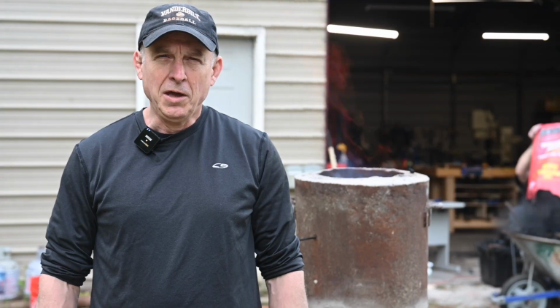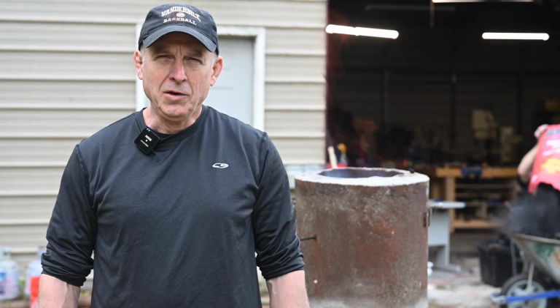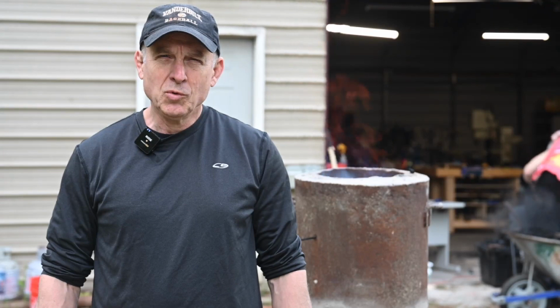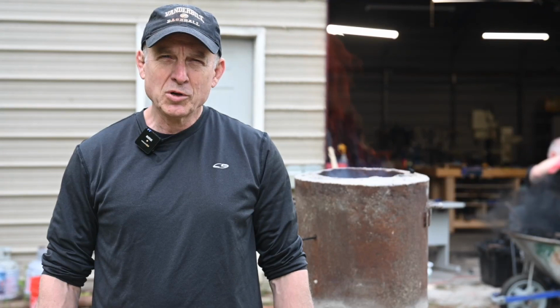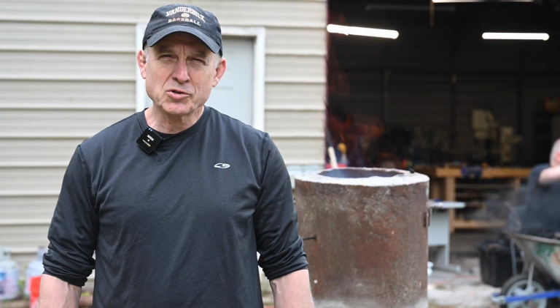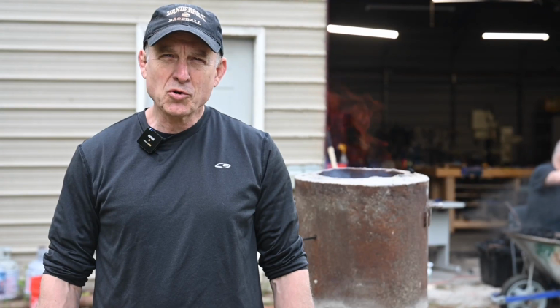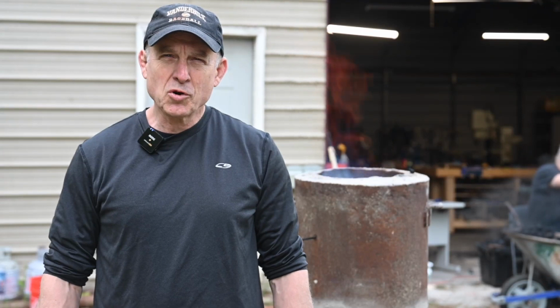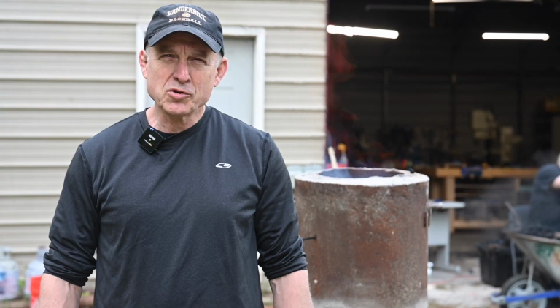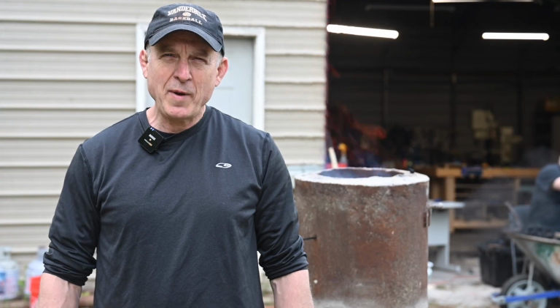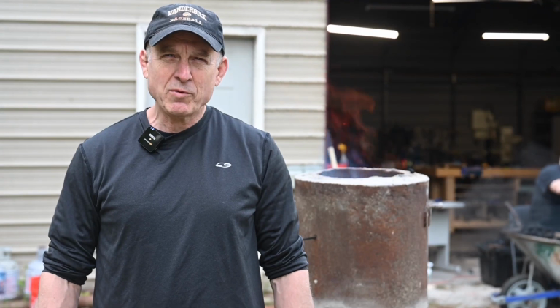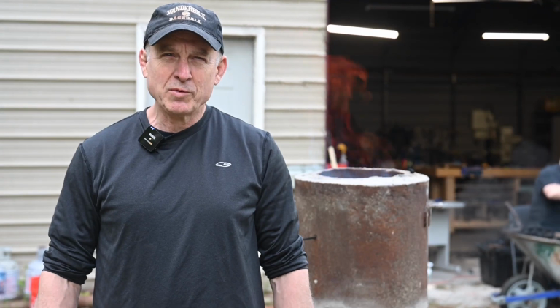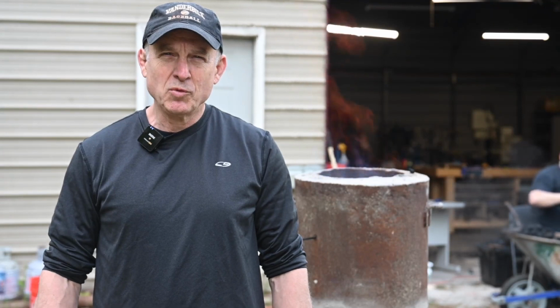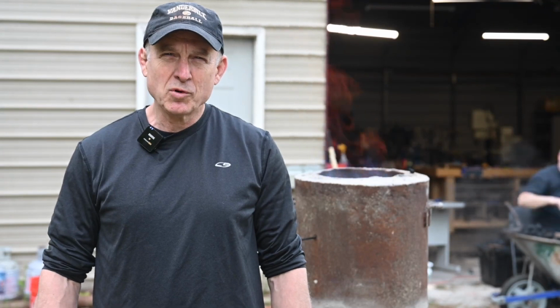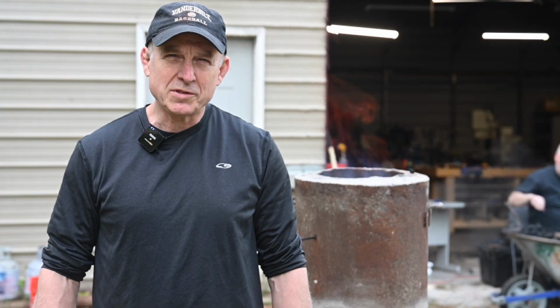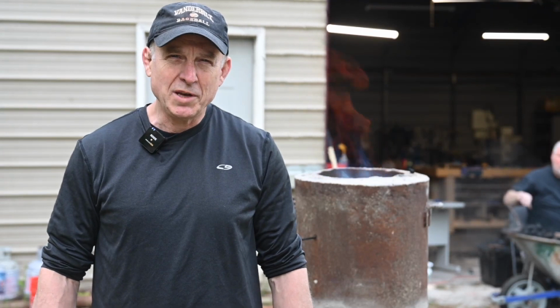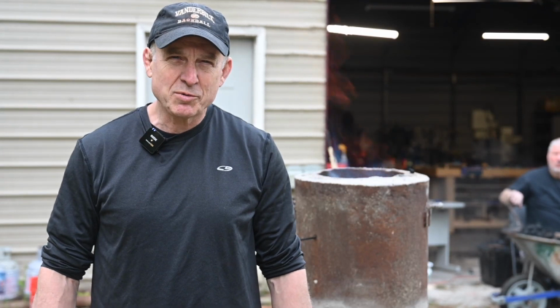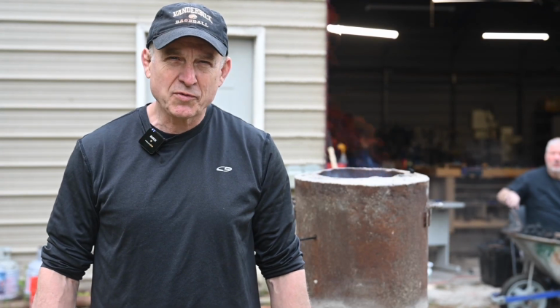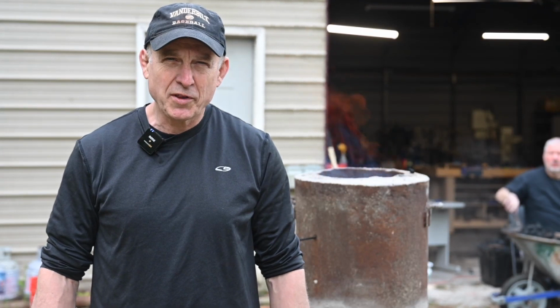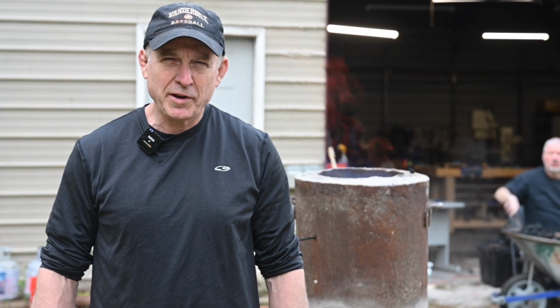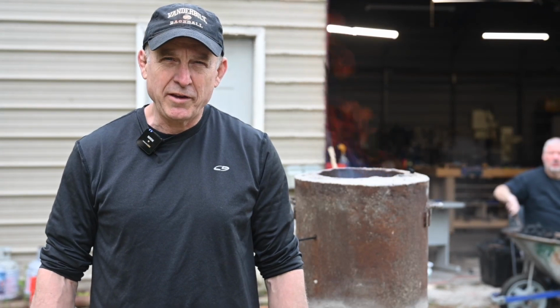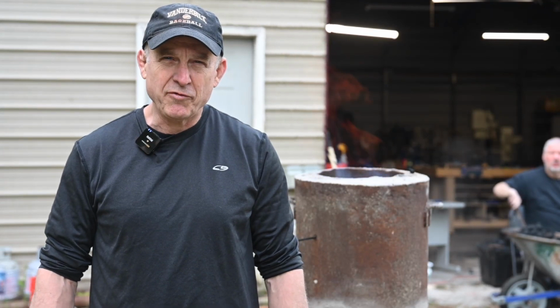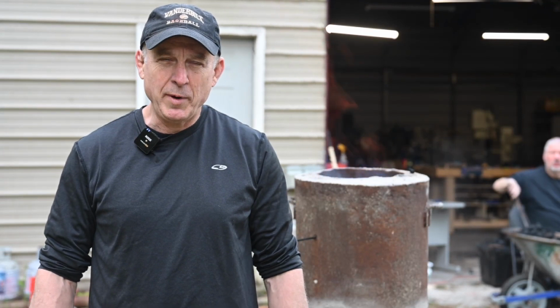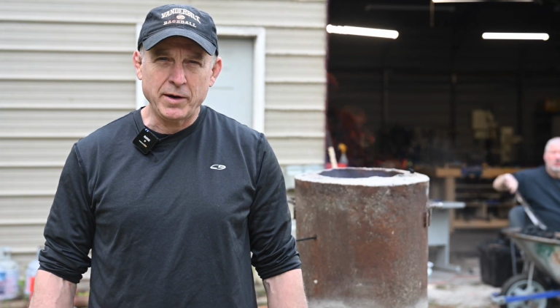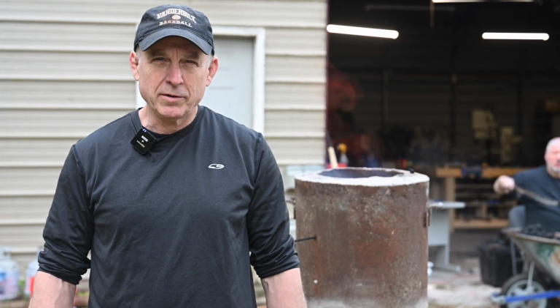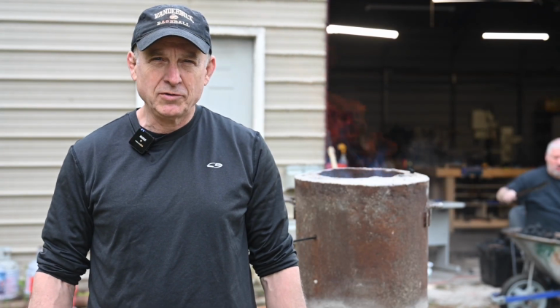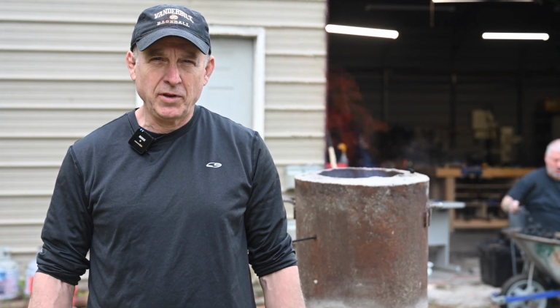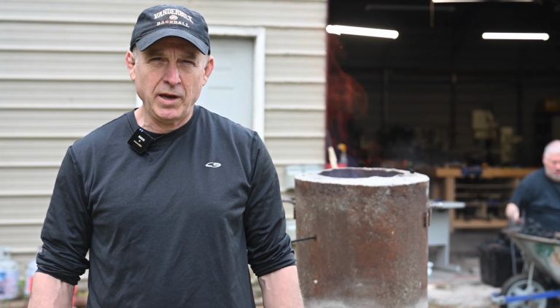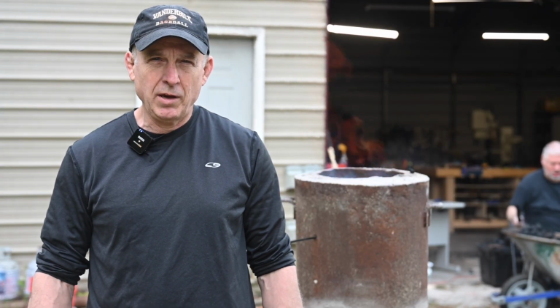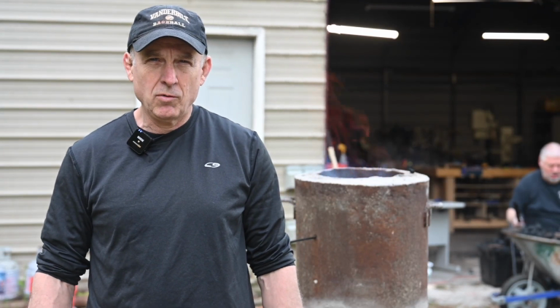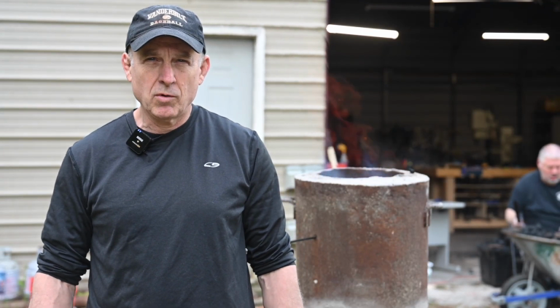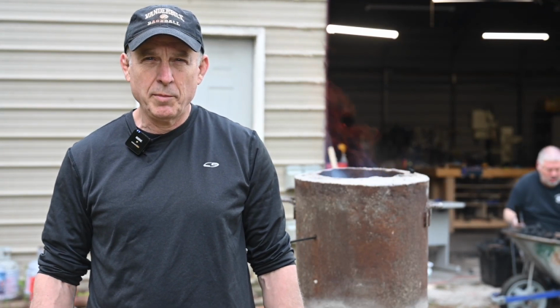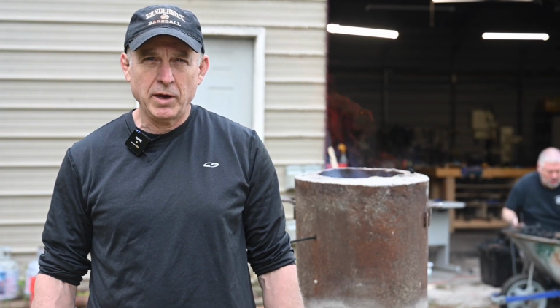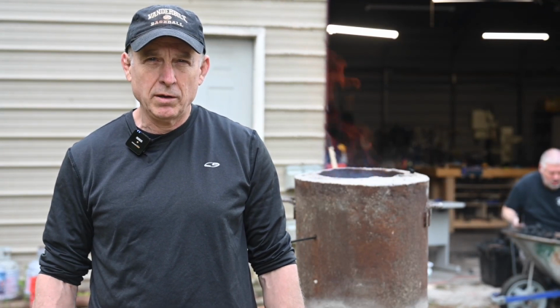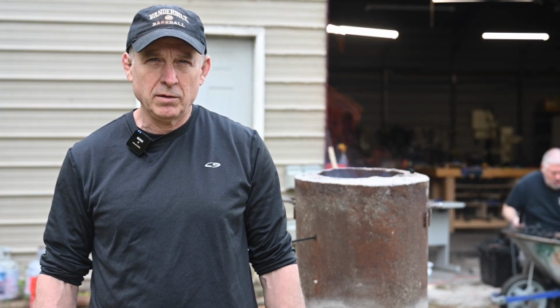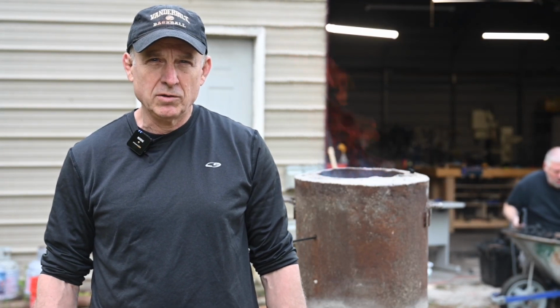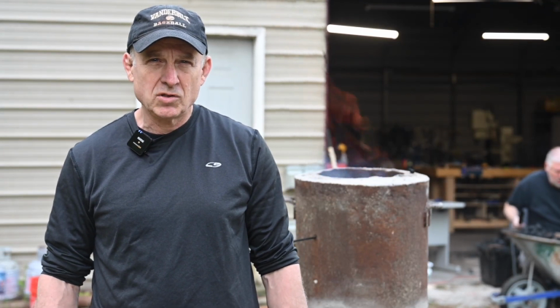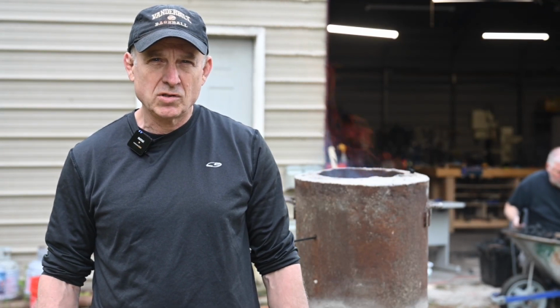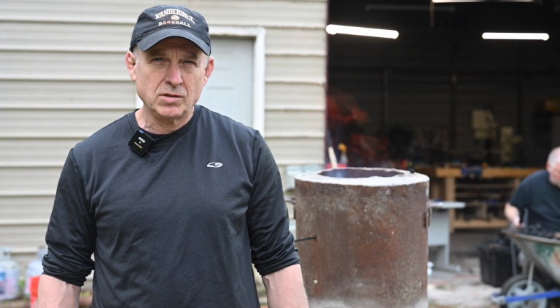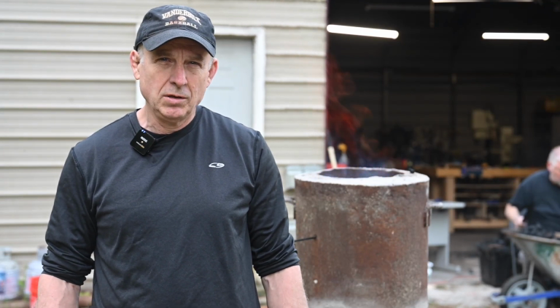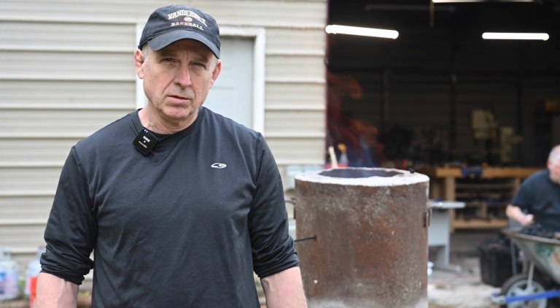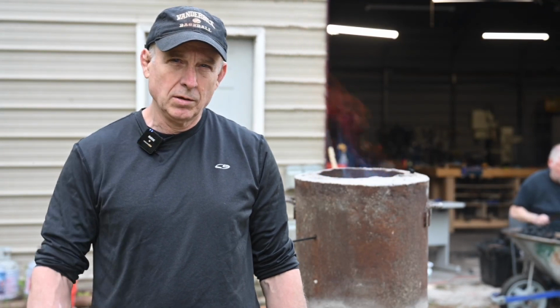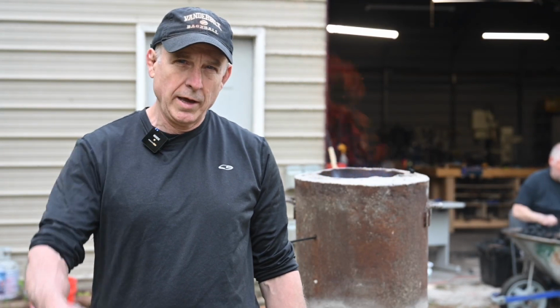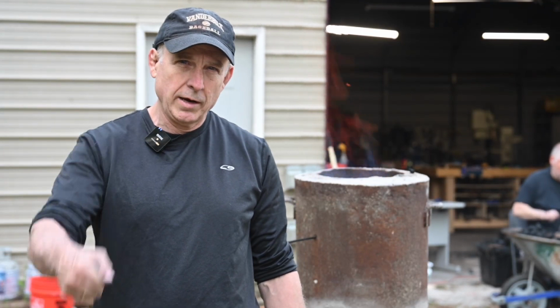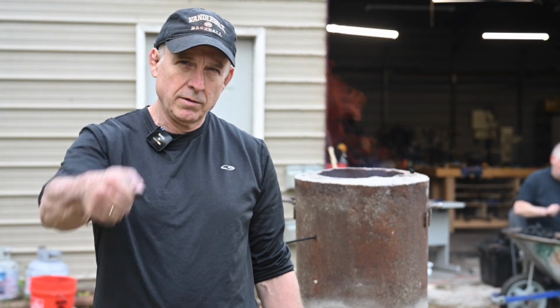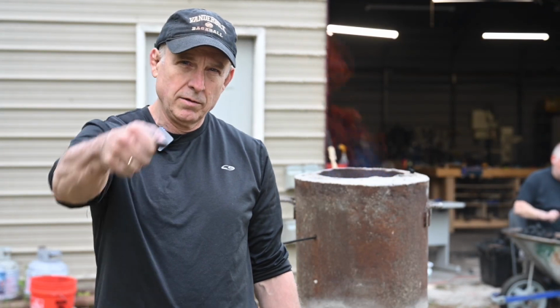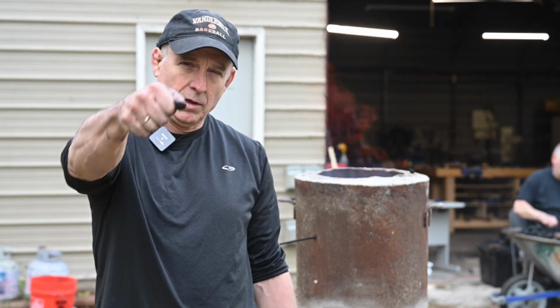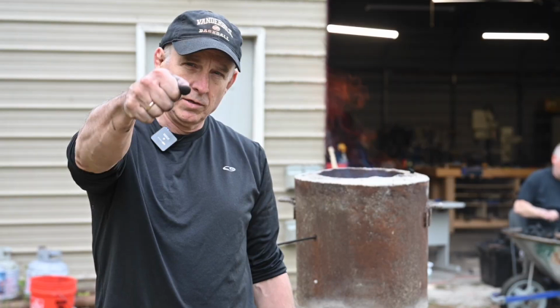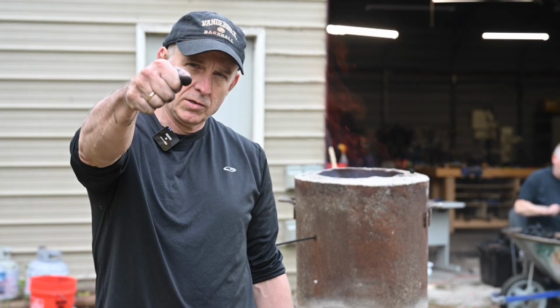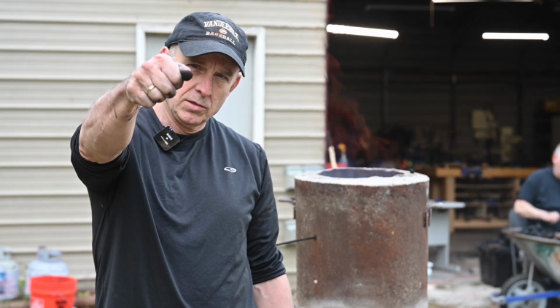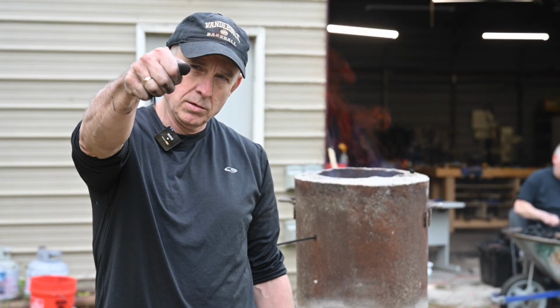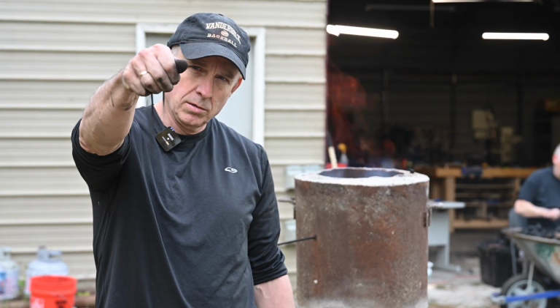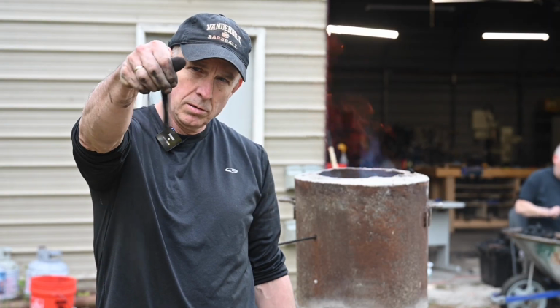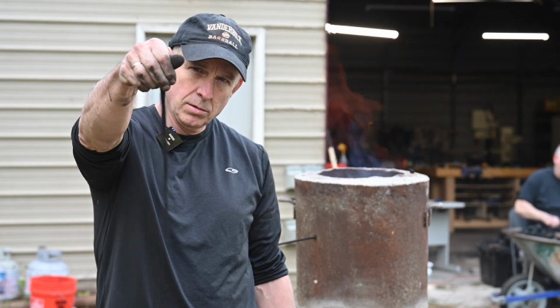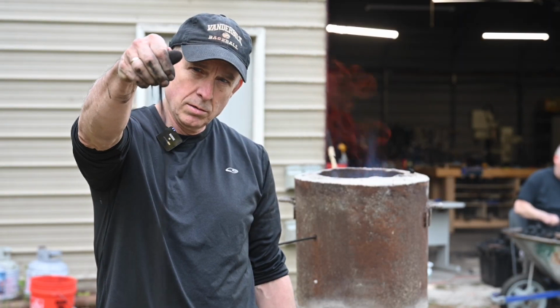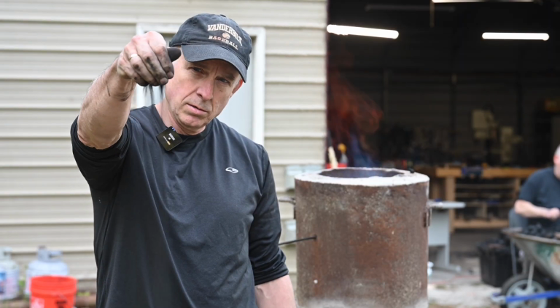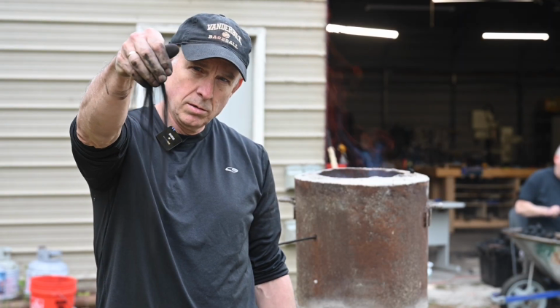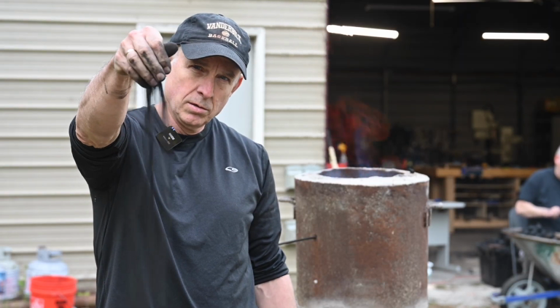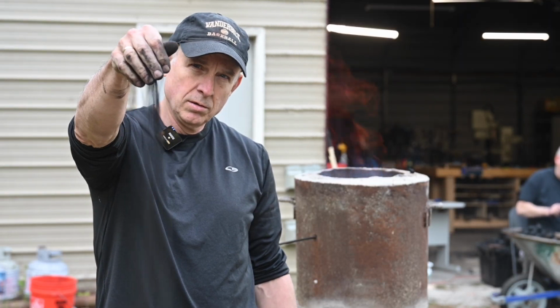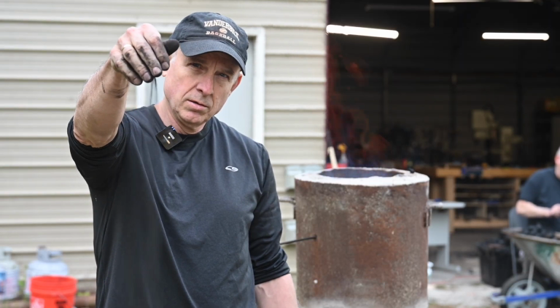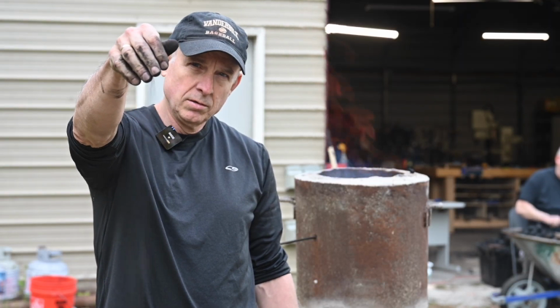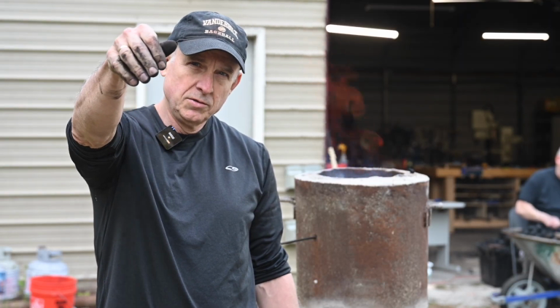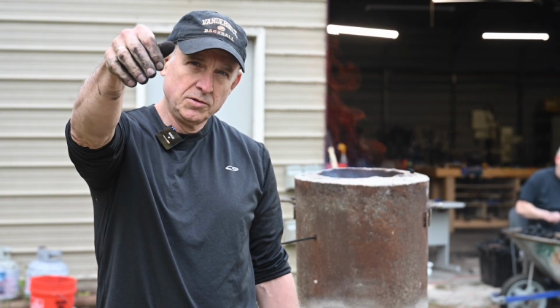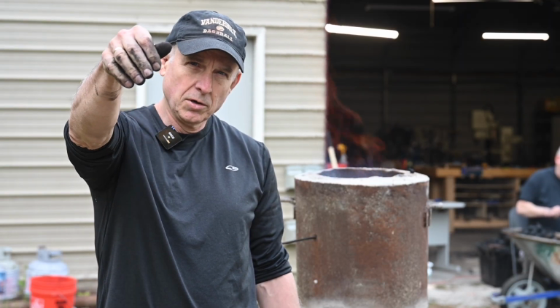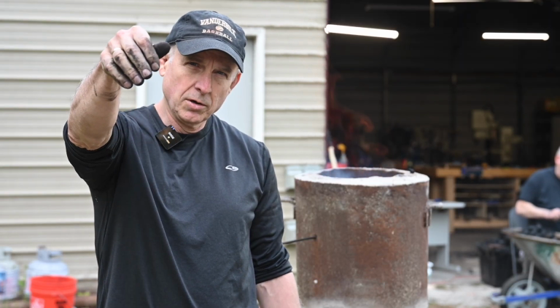Hey, Walter Soles, back with more tips for the knife maker. Today, we're making steel out of this dirt.